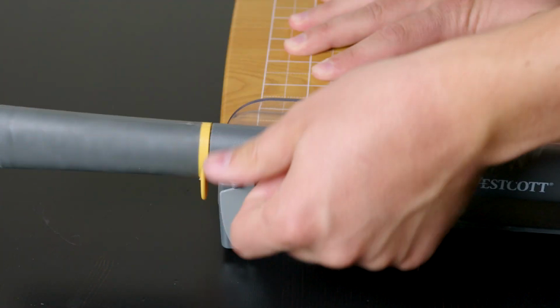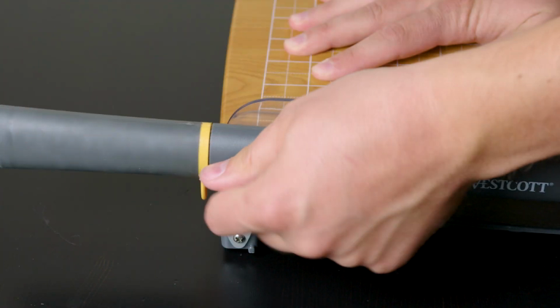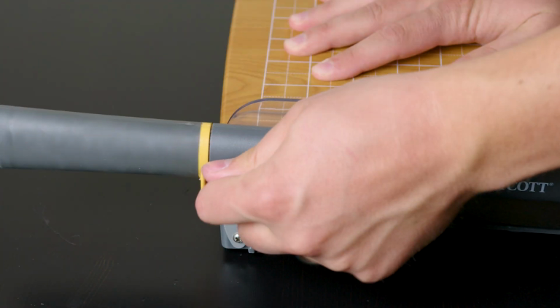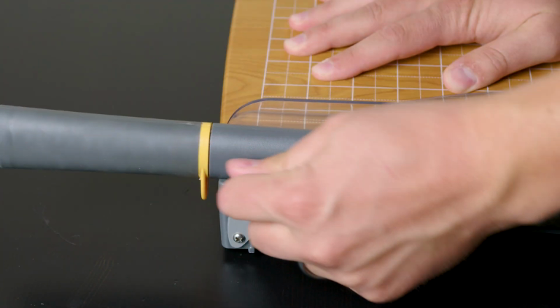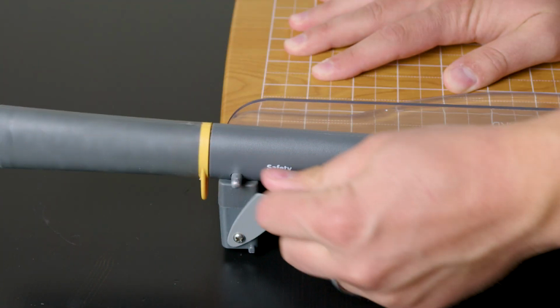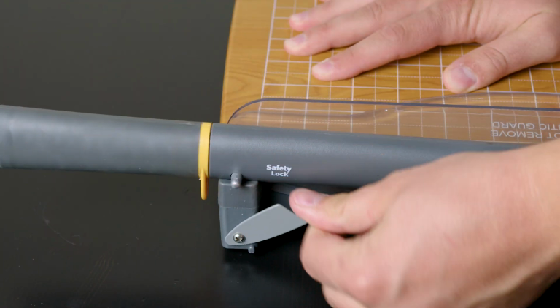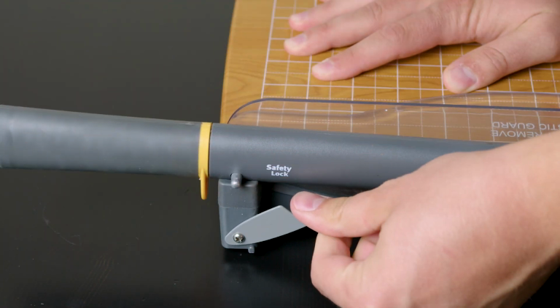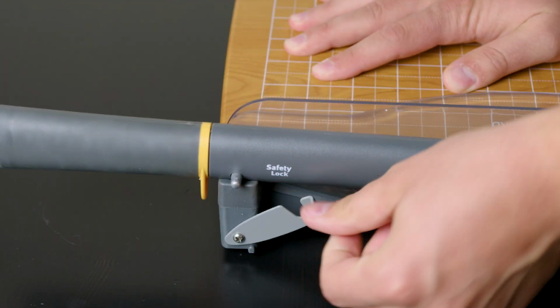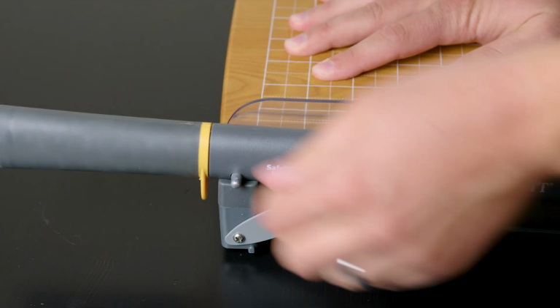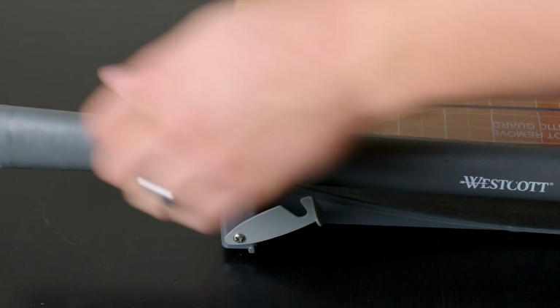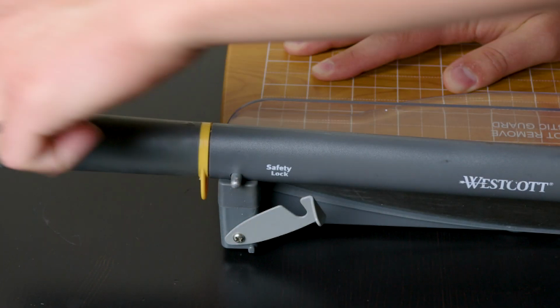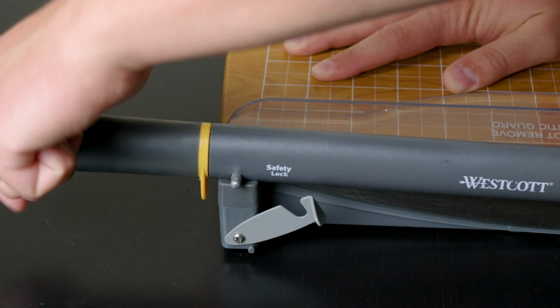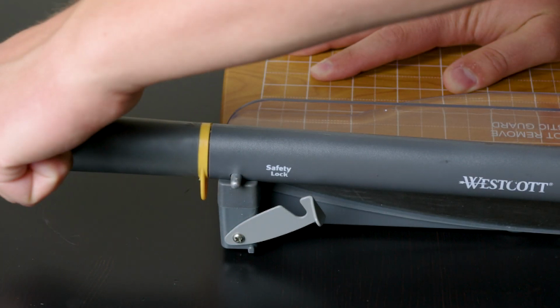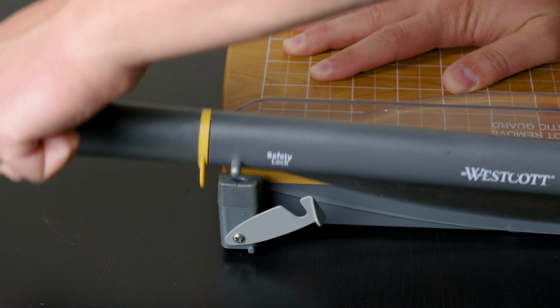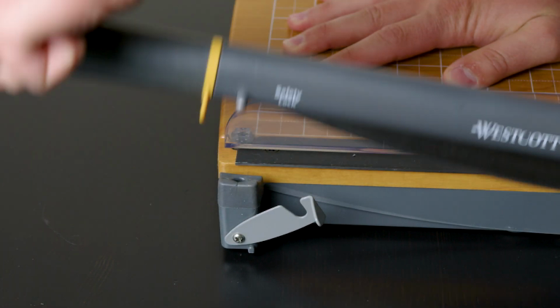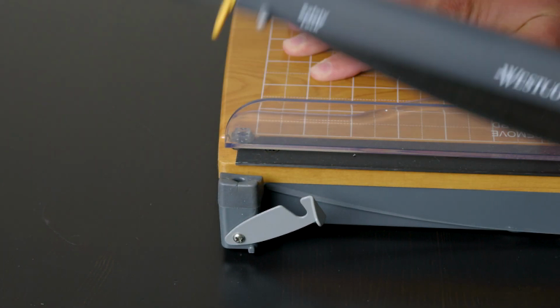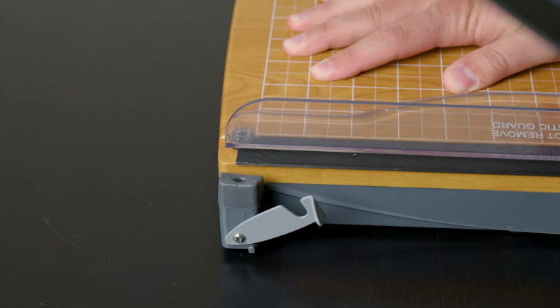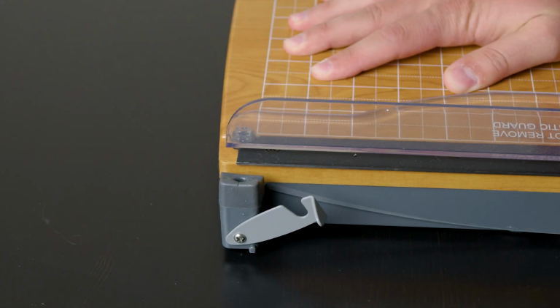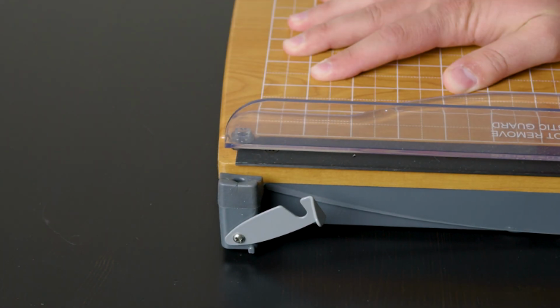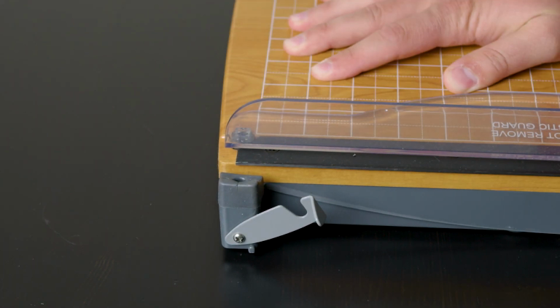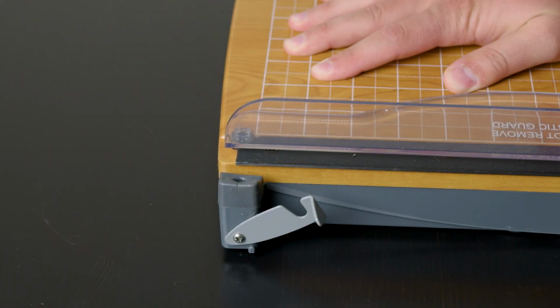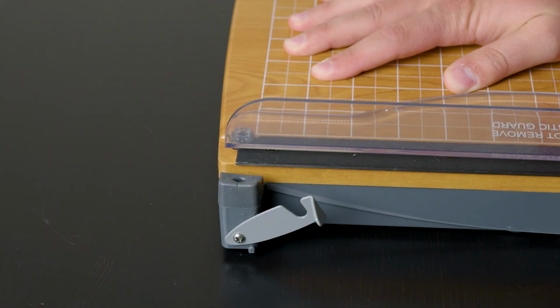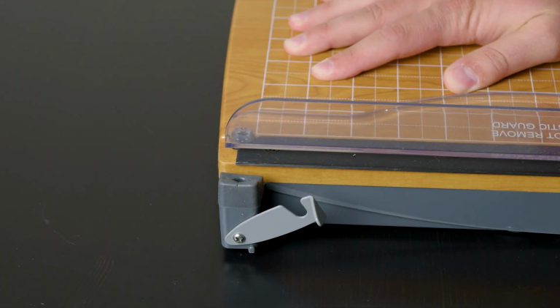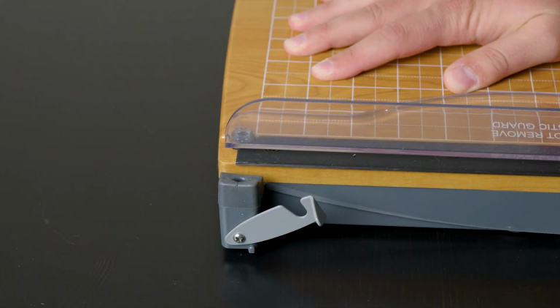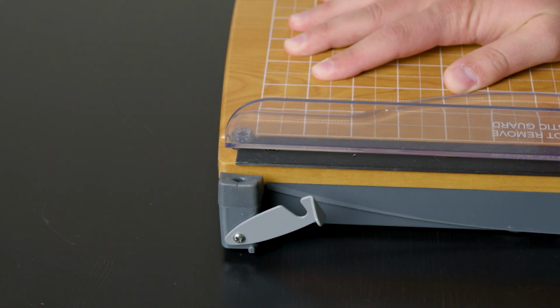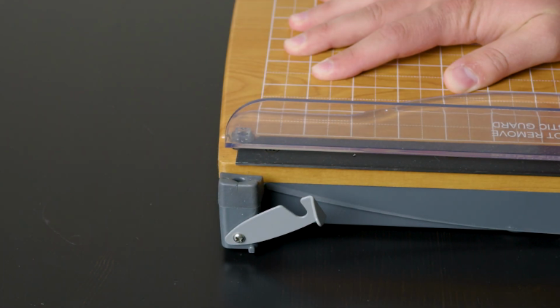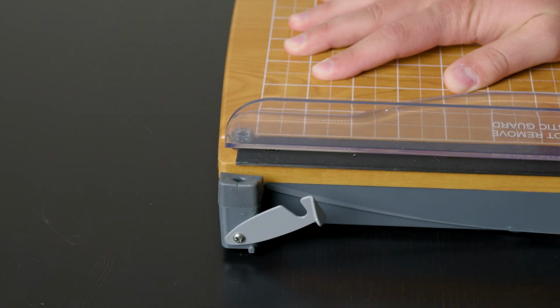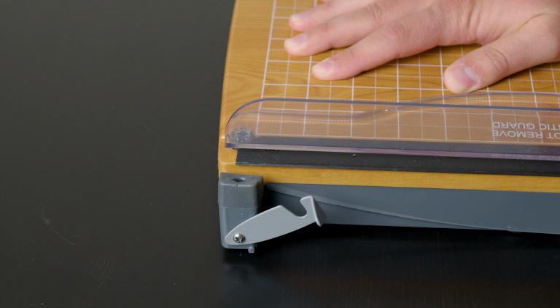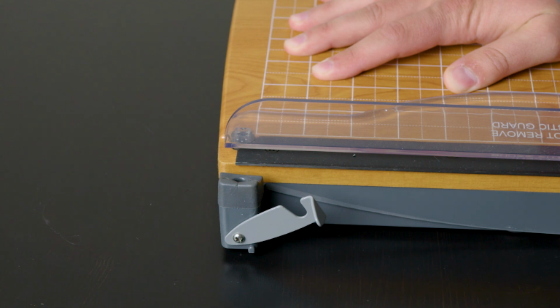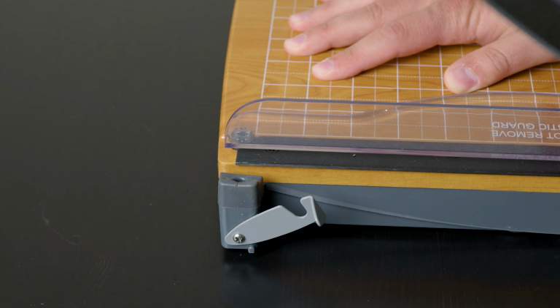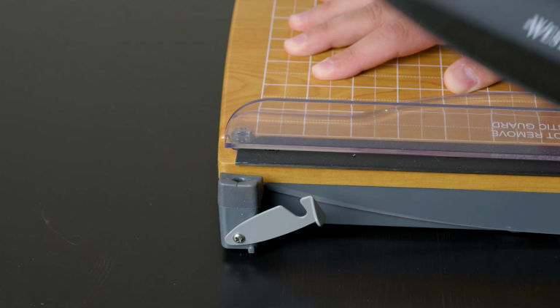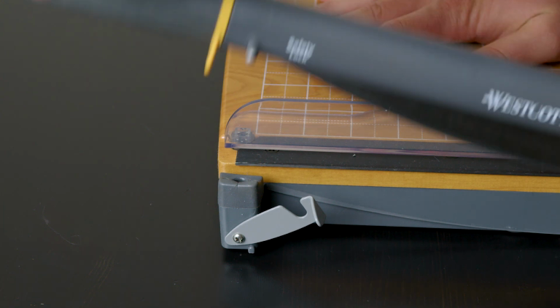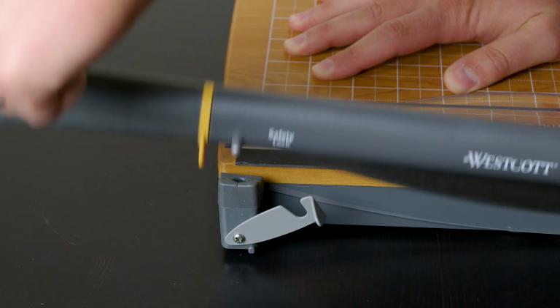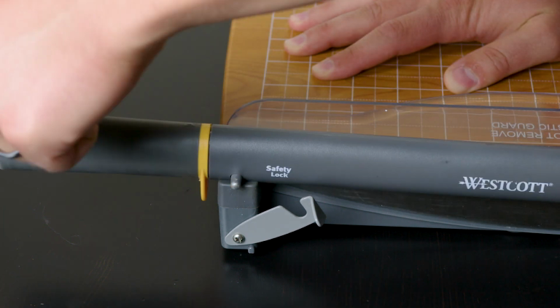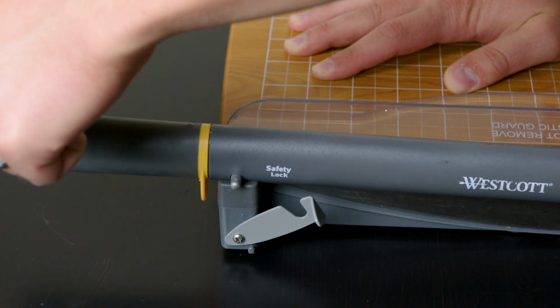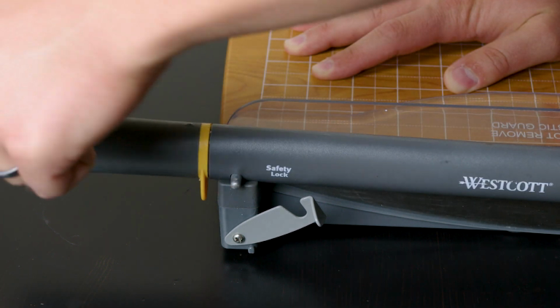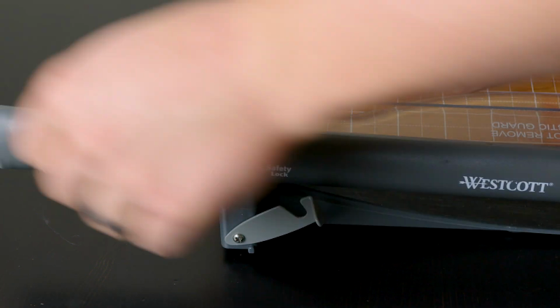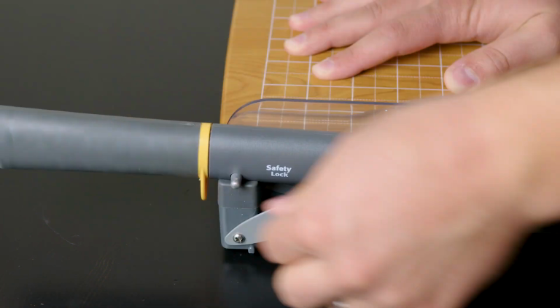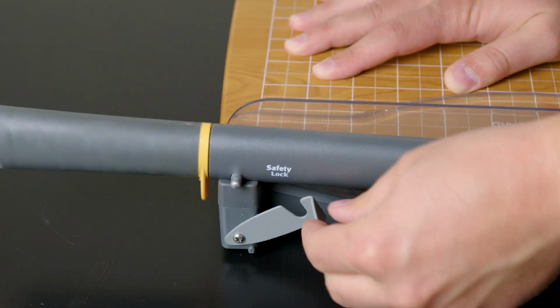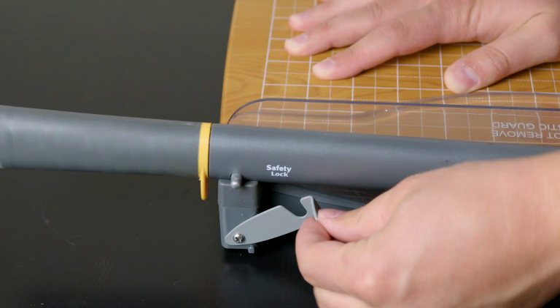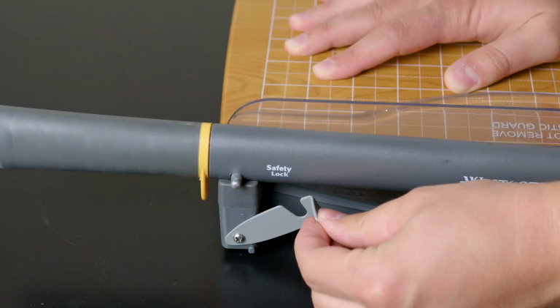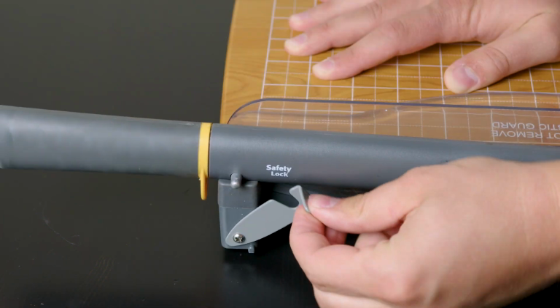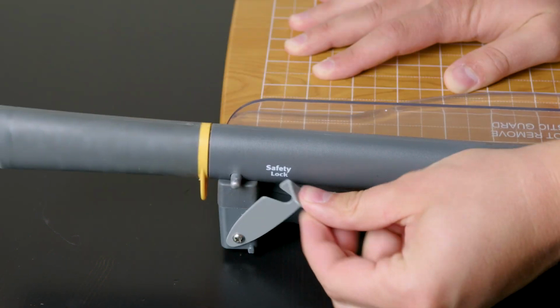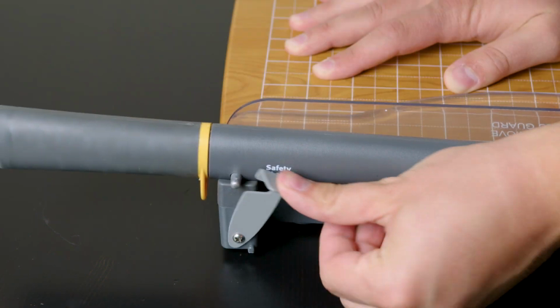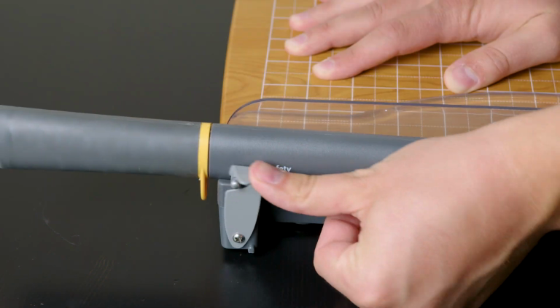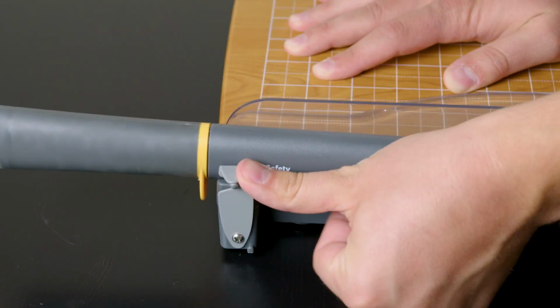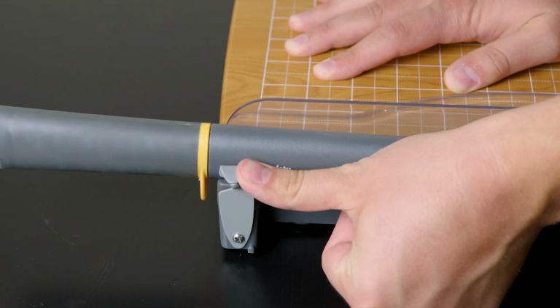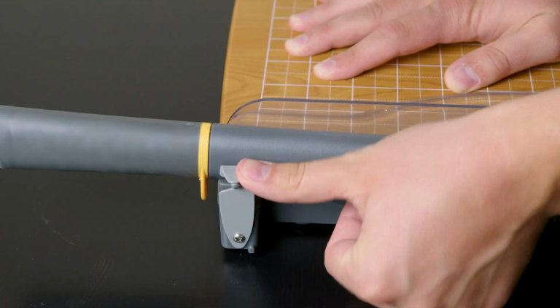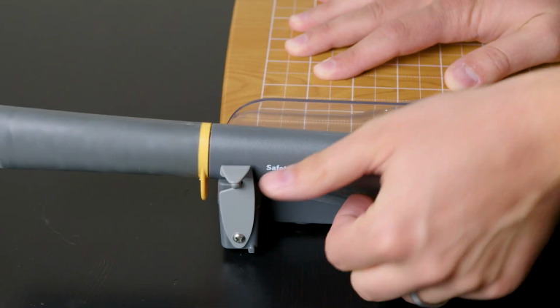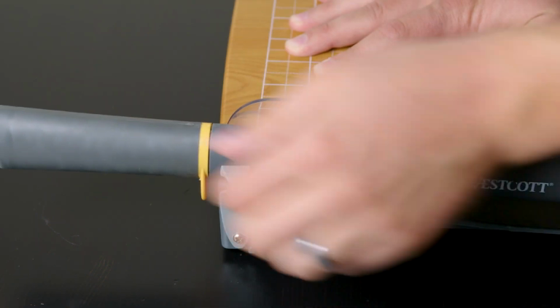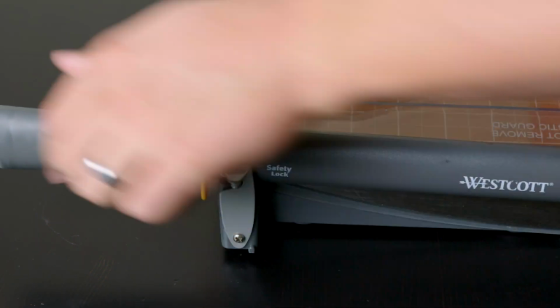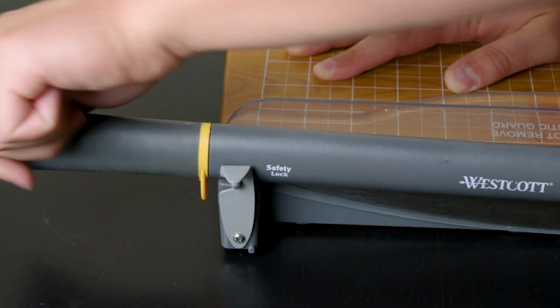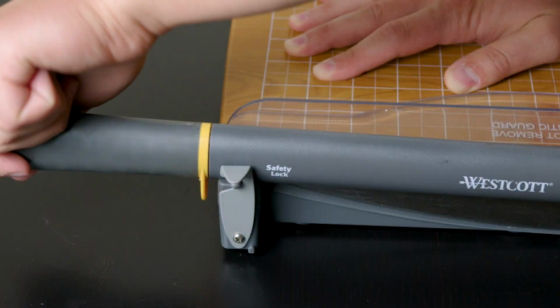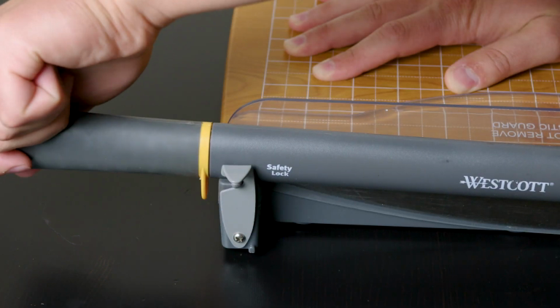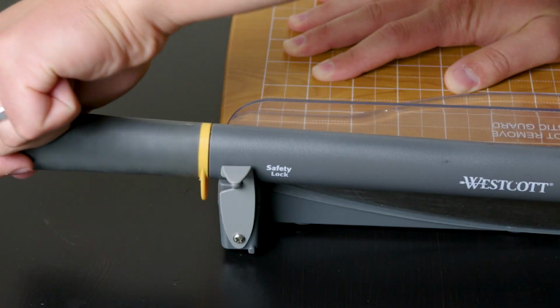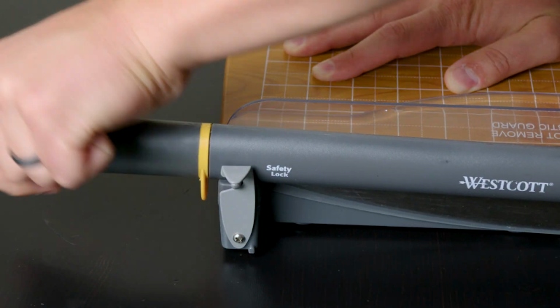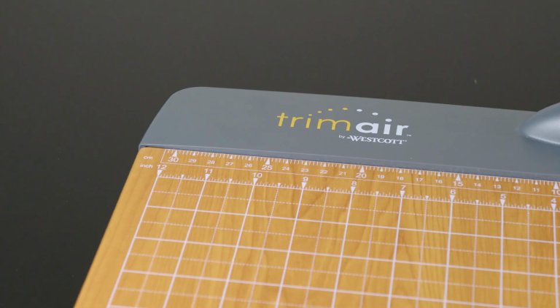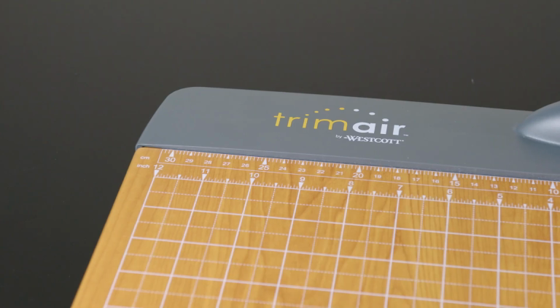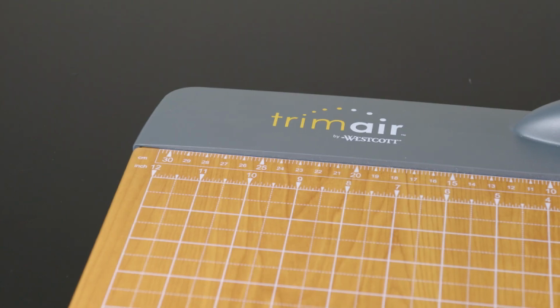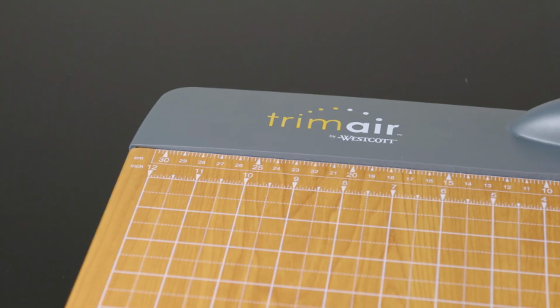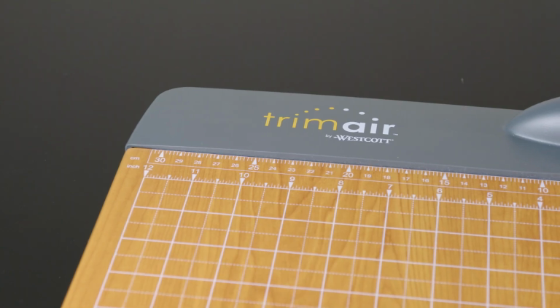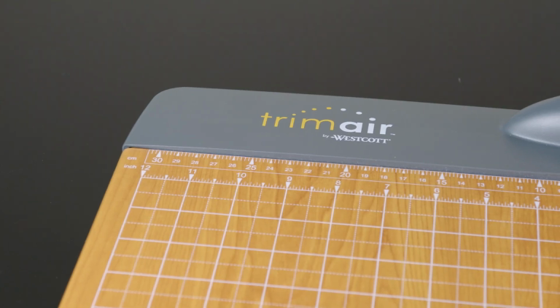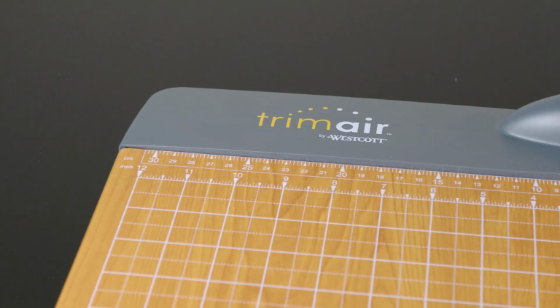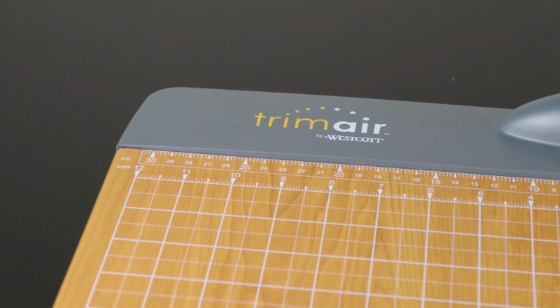My only qualm with this product is that the handguard is made out of plastic rather than metal, otherwise everything else is made out of such high quality materials. It's really solid.